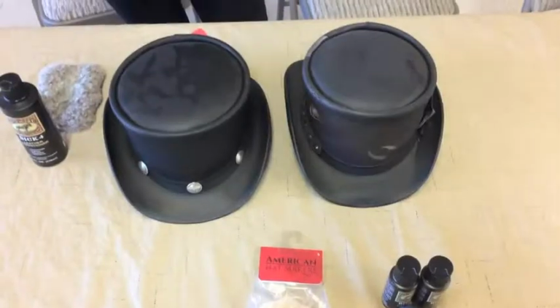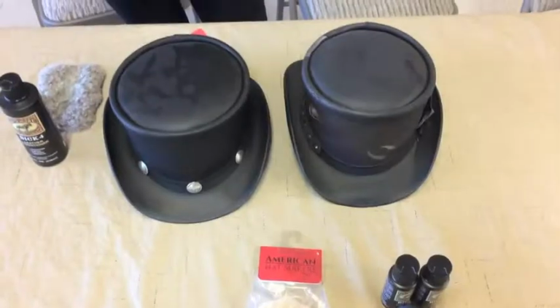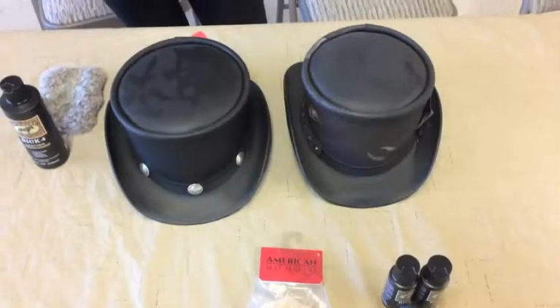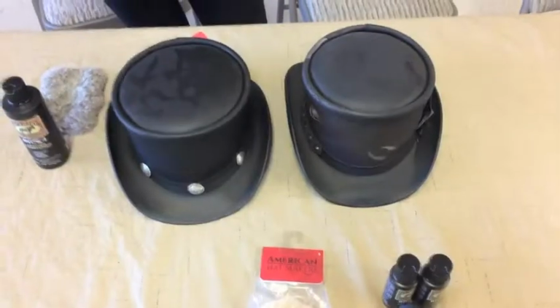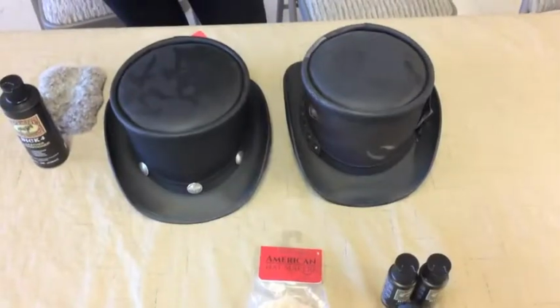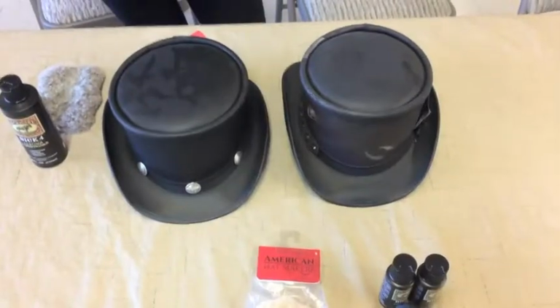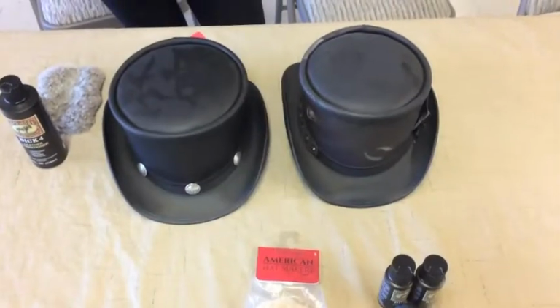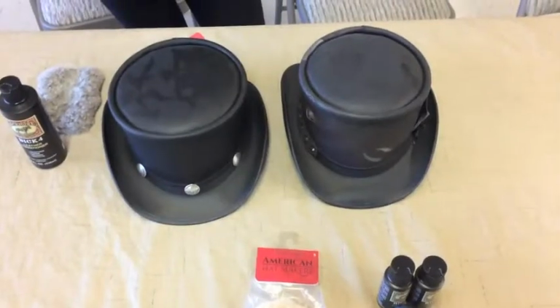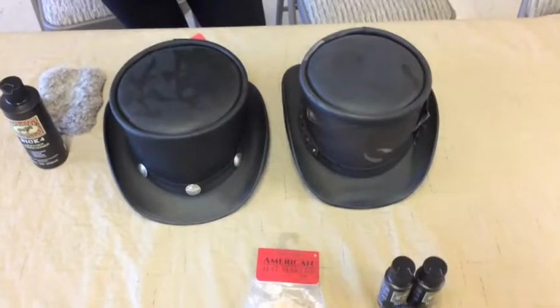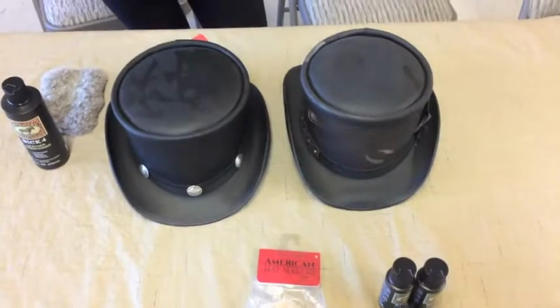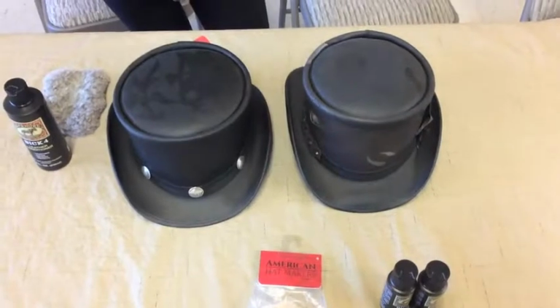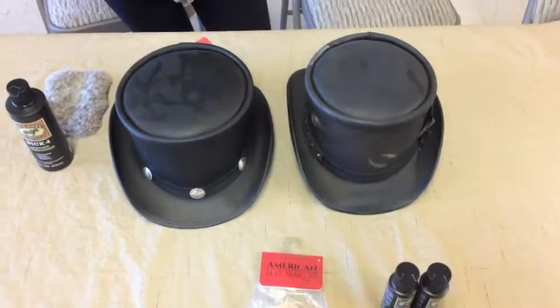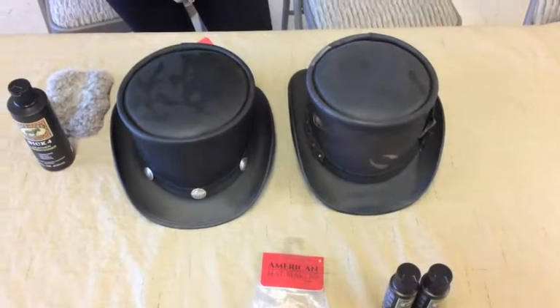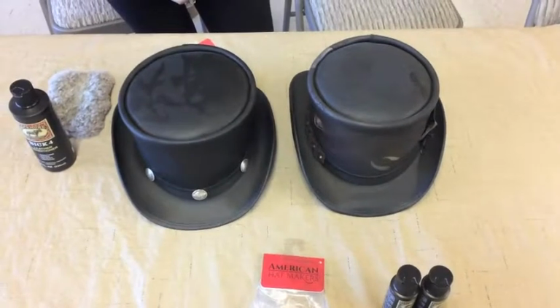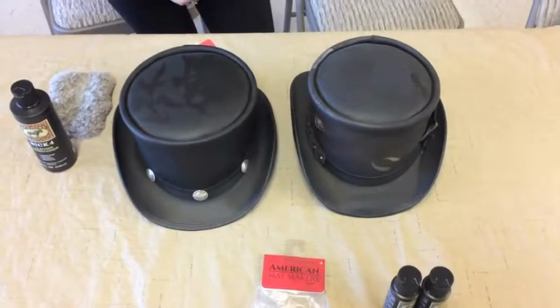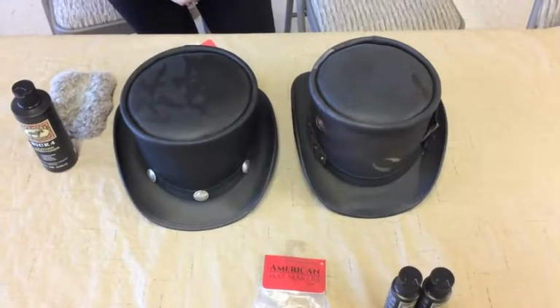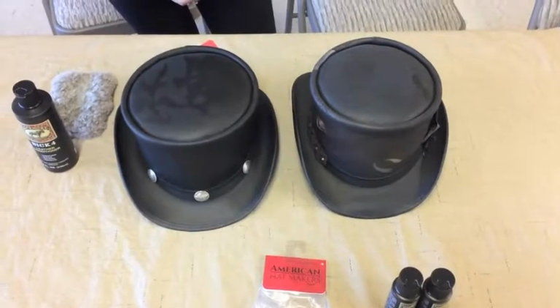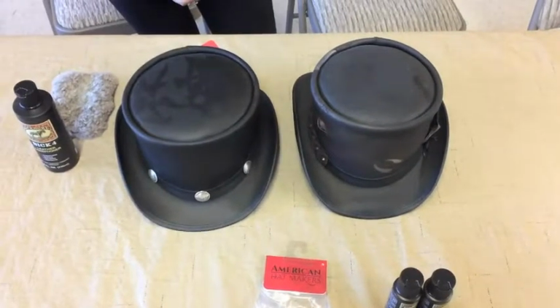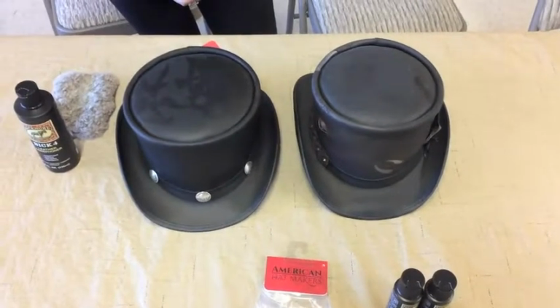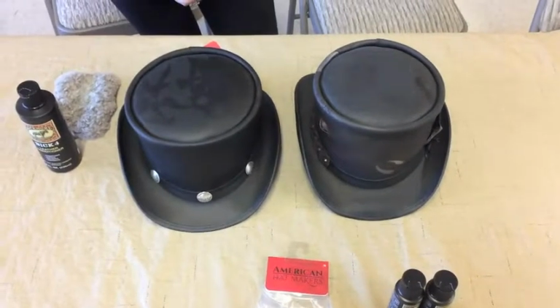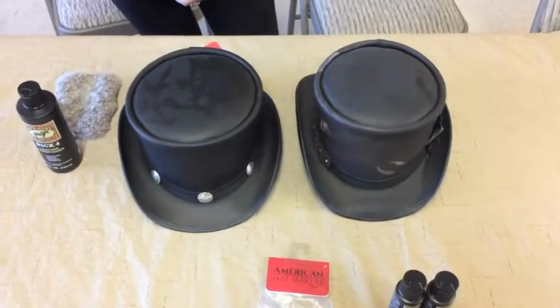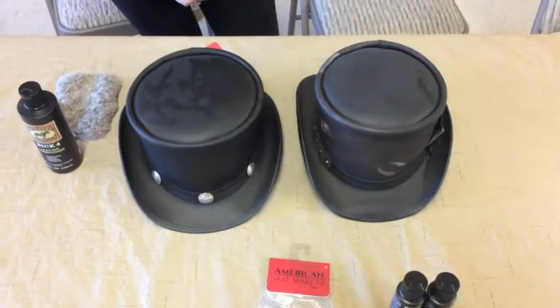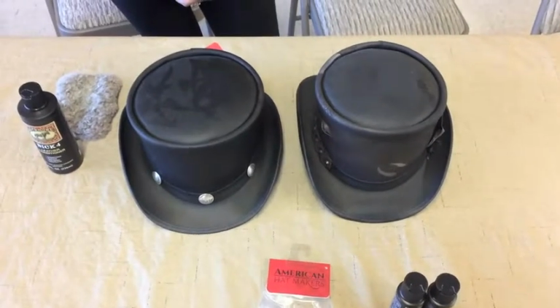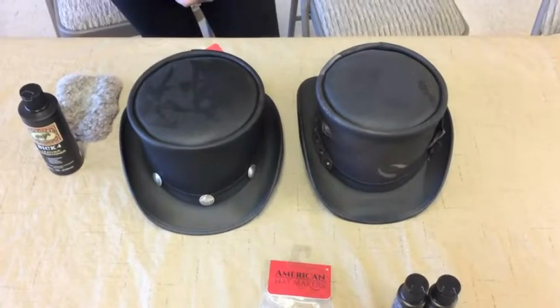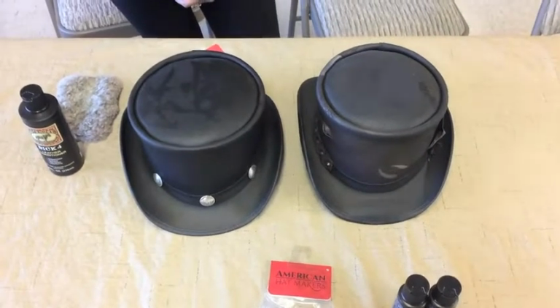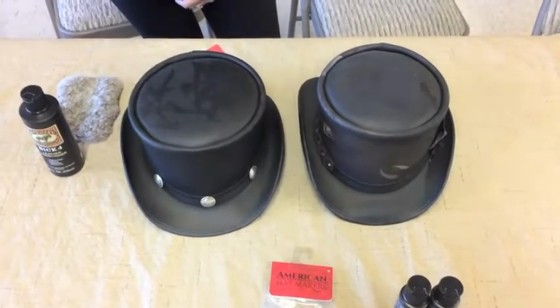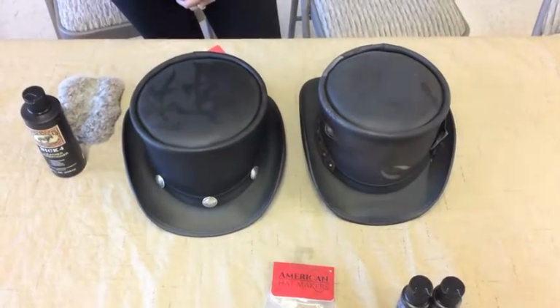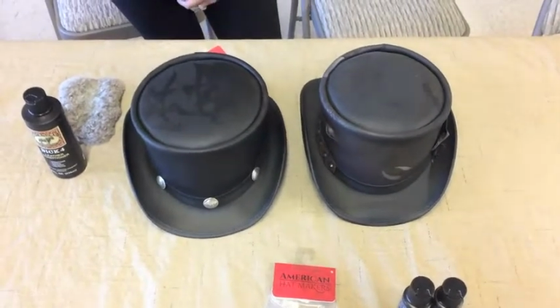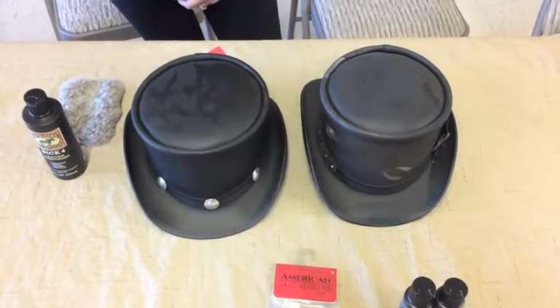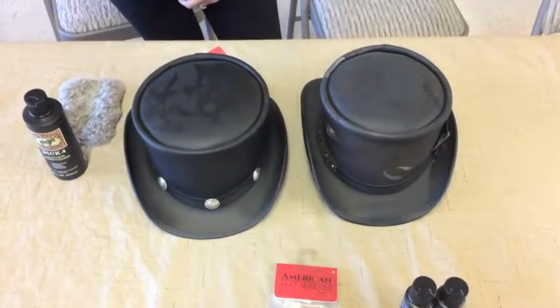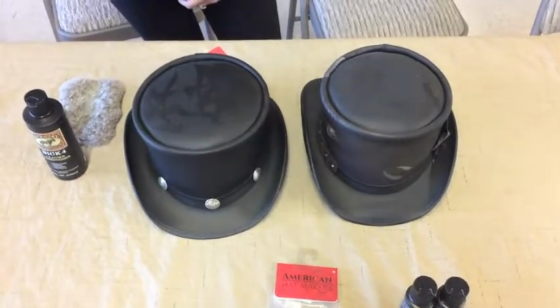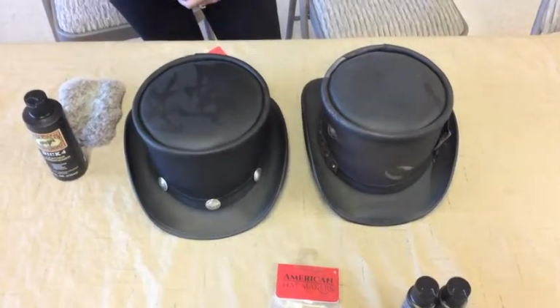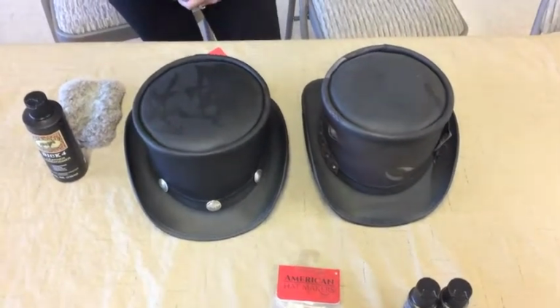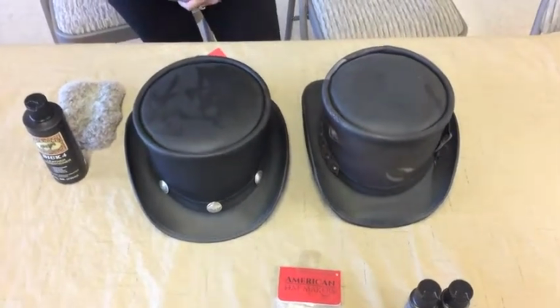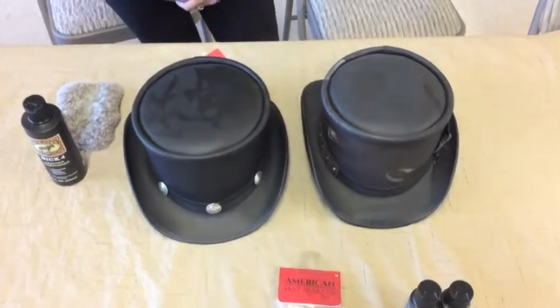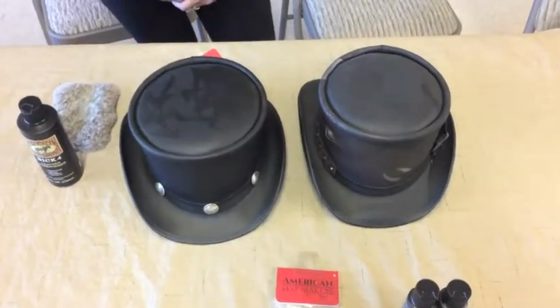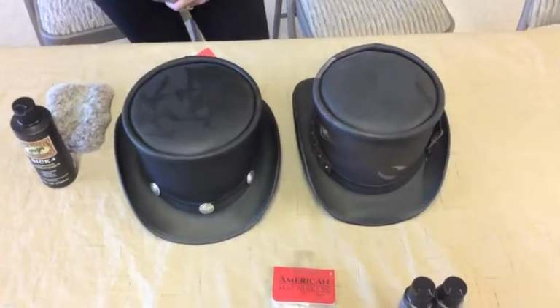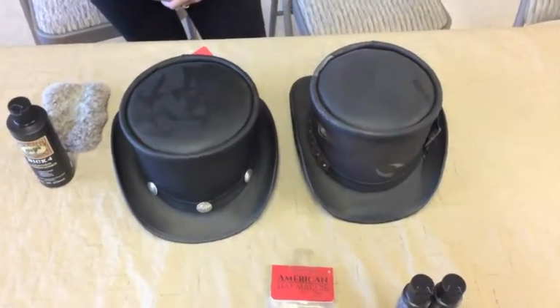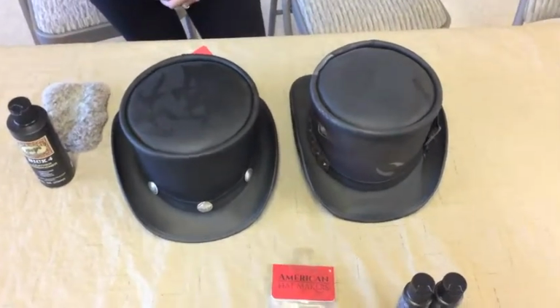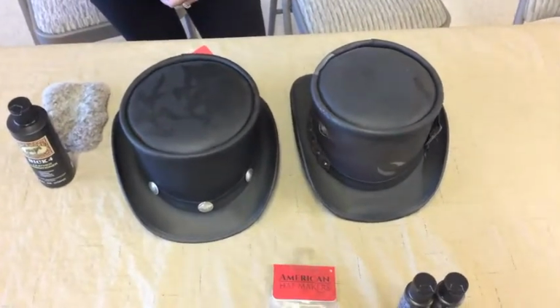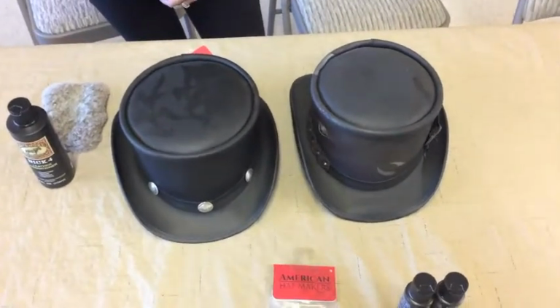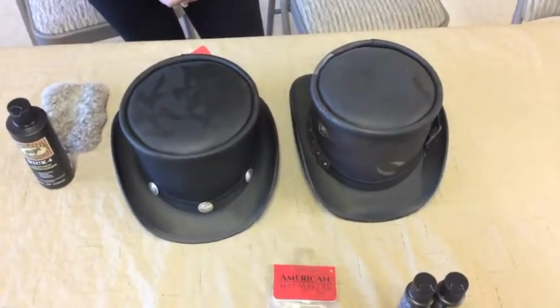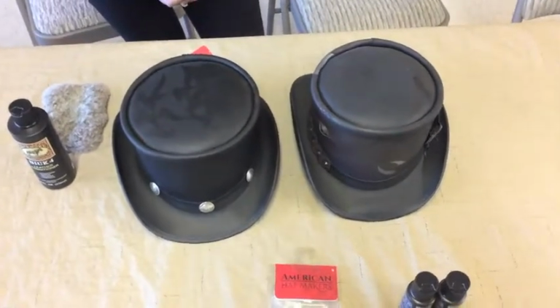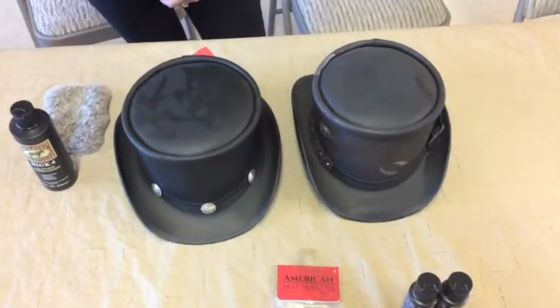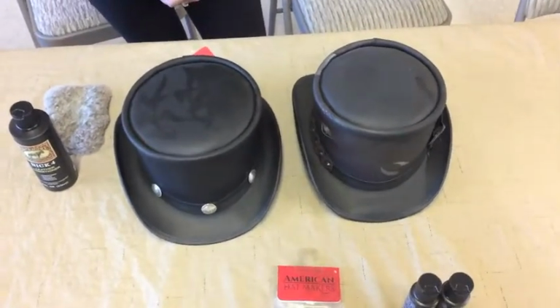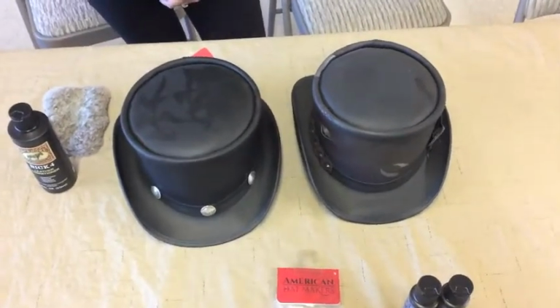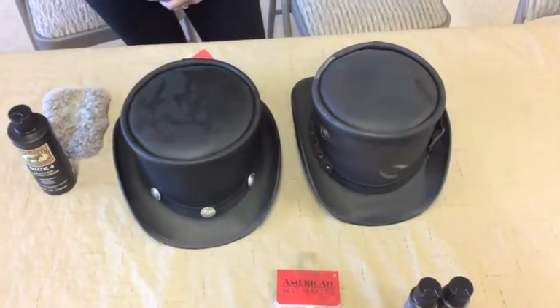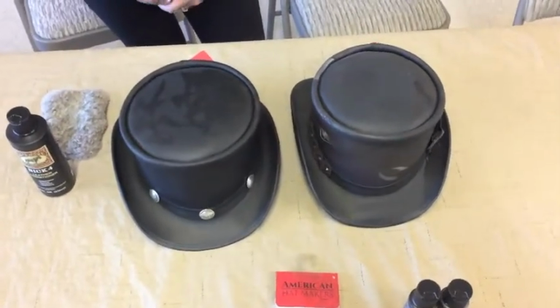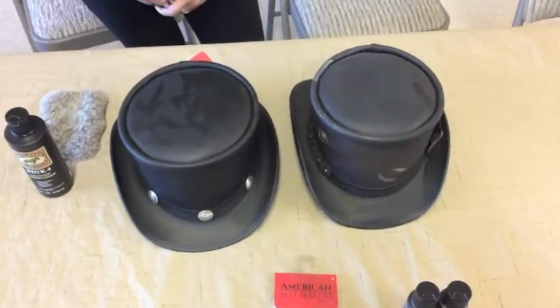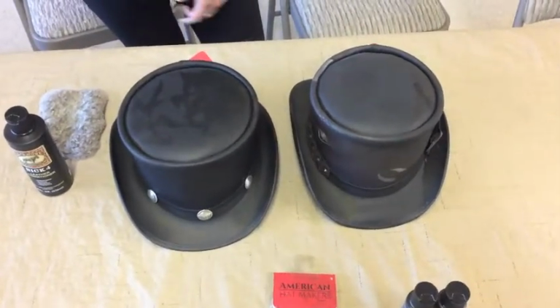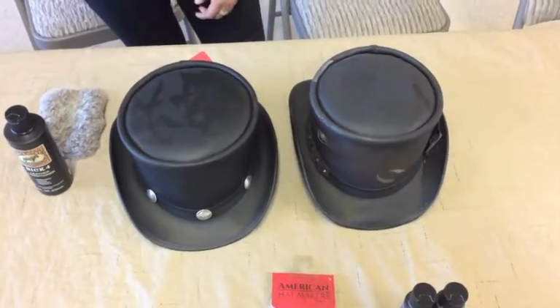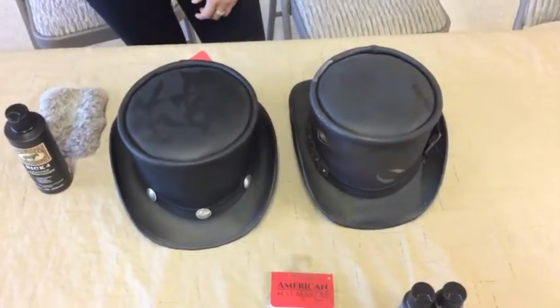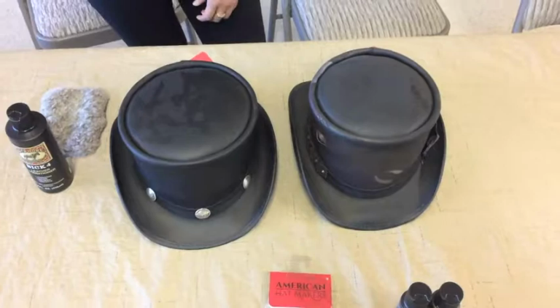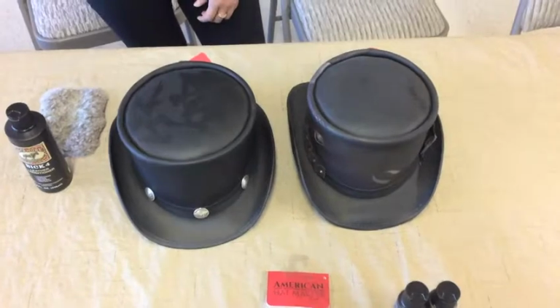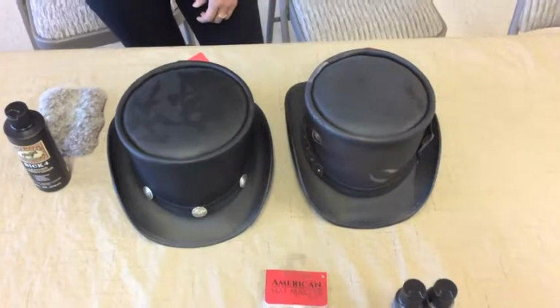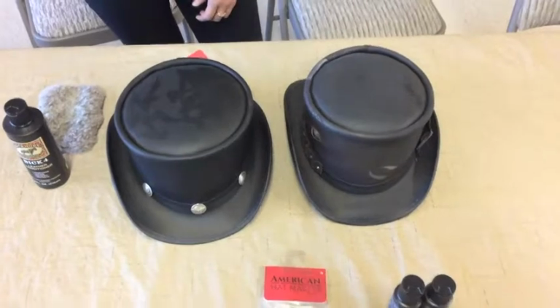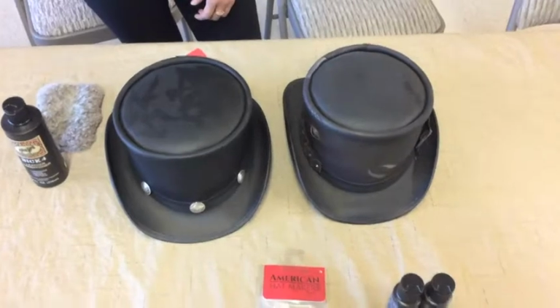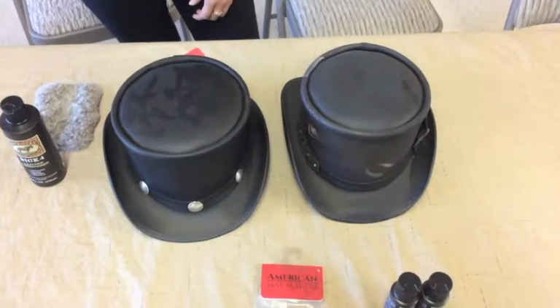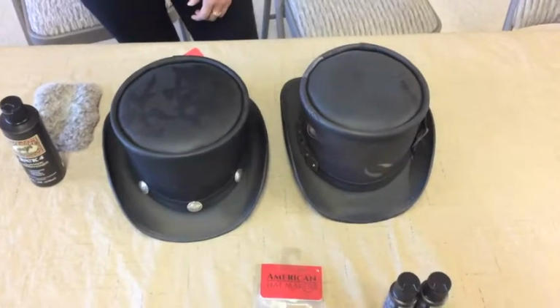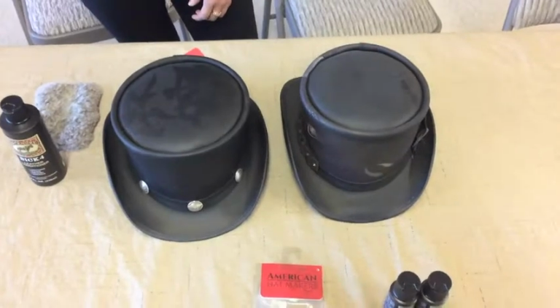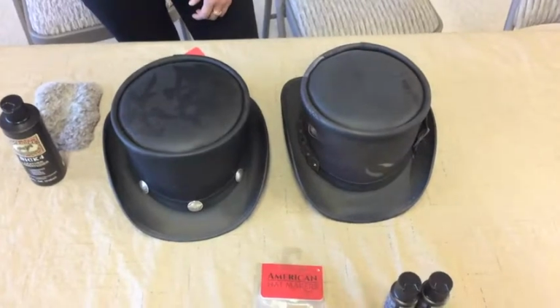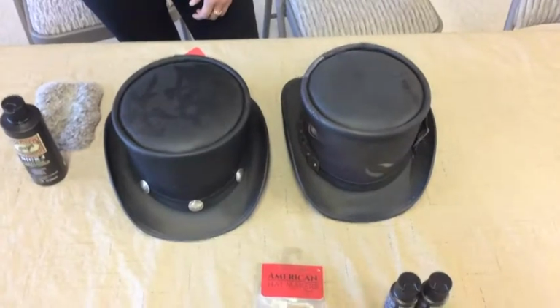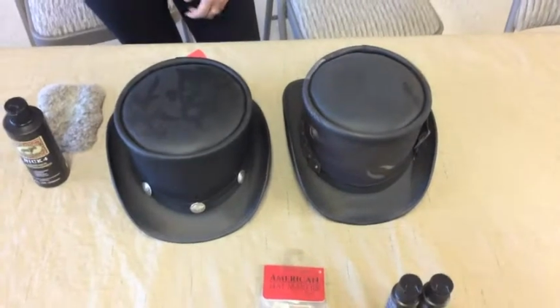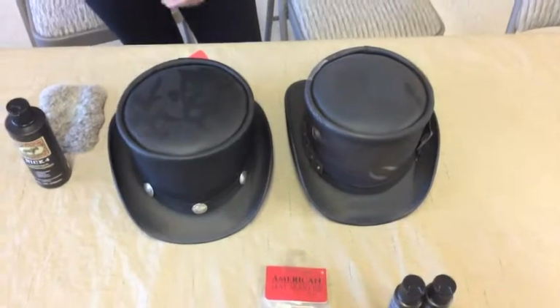Hello, everyone. This is Cameron with American Hat Makers. I'm here again today with Leslie, and we're going to be demonstrating the technique to clean your top hats by American Hat Makers.